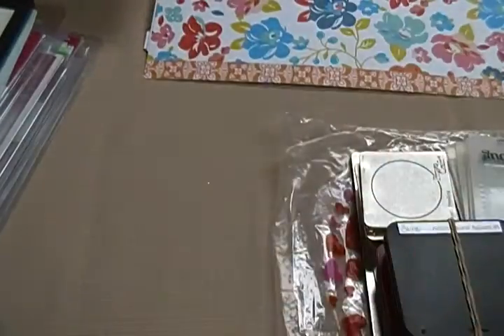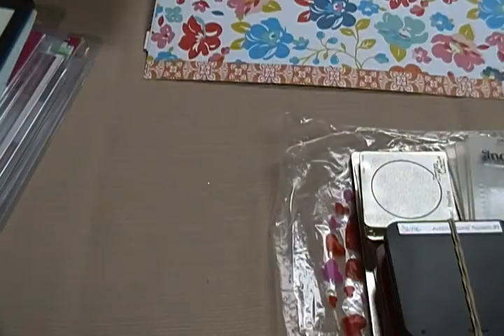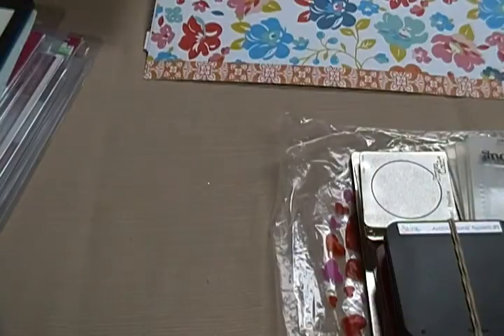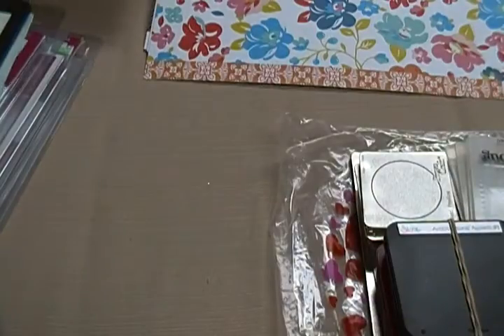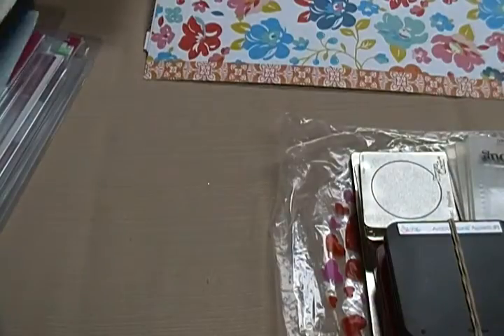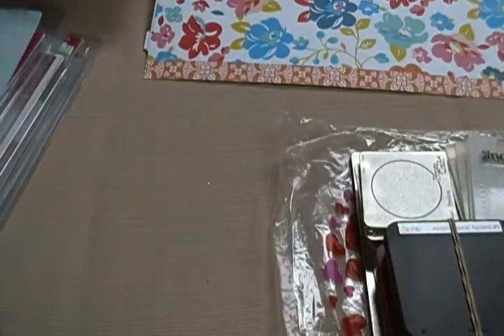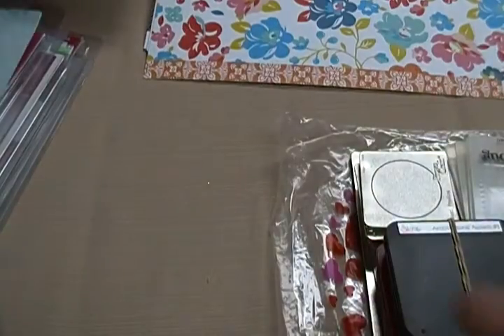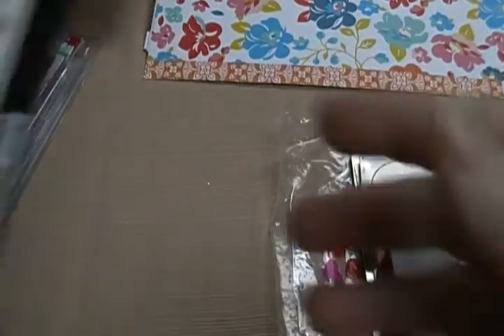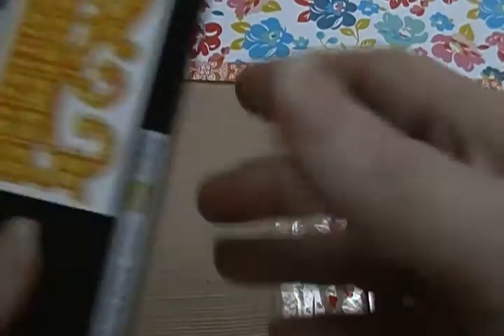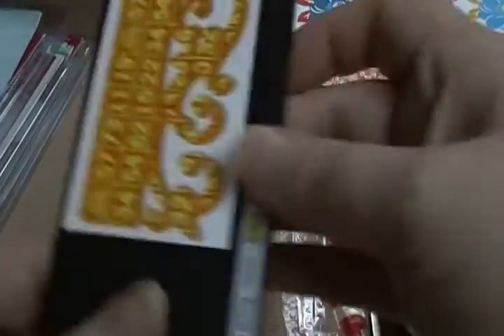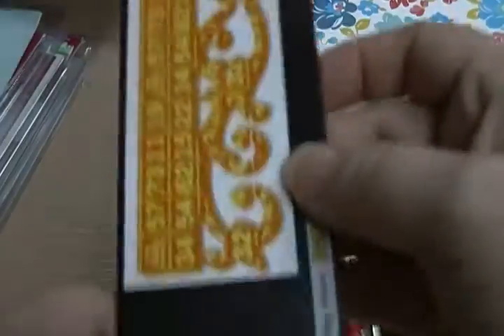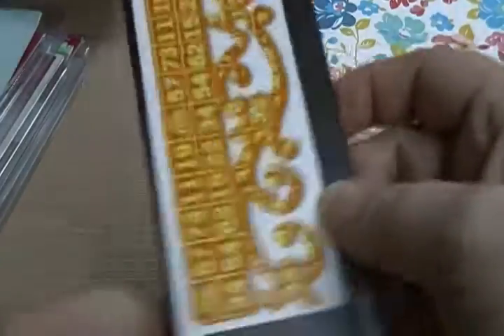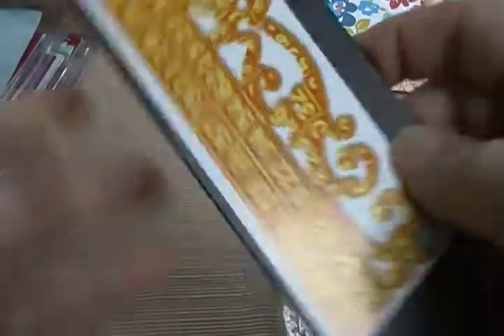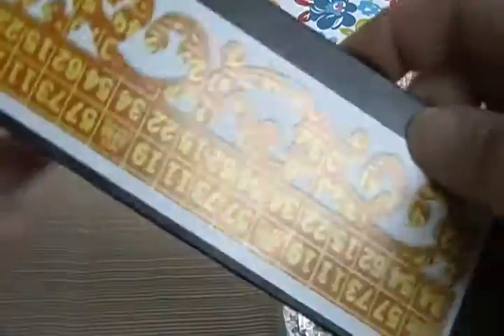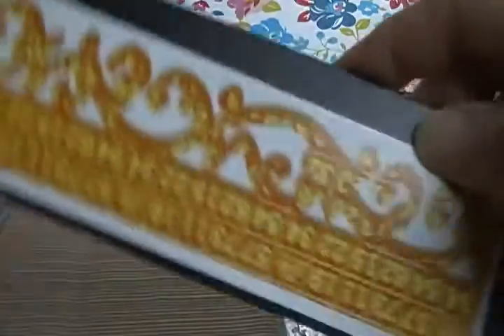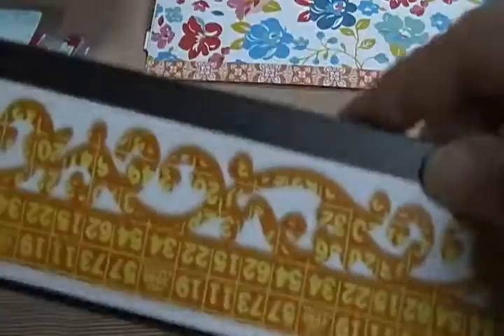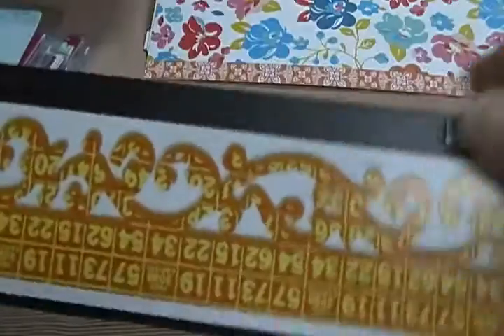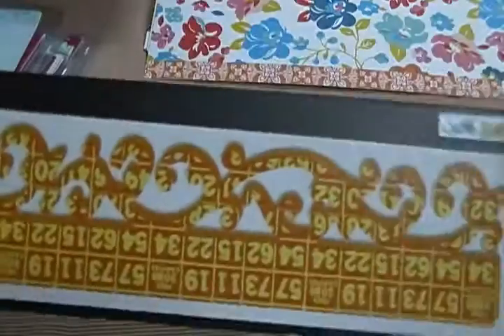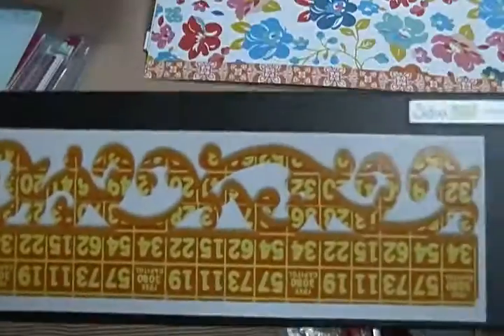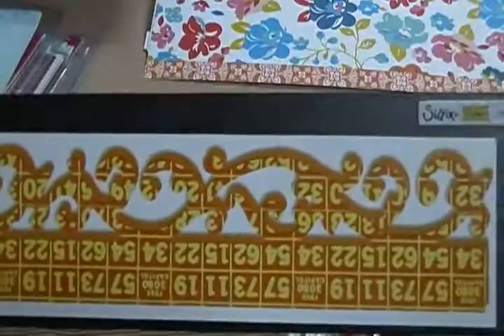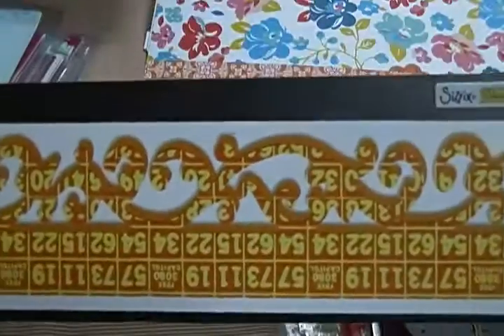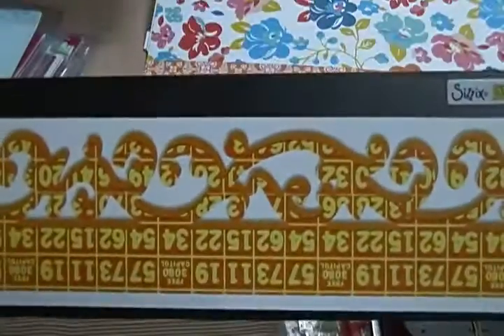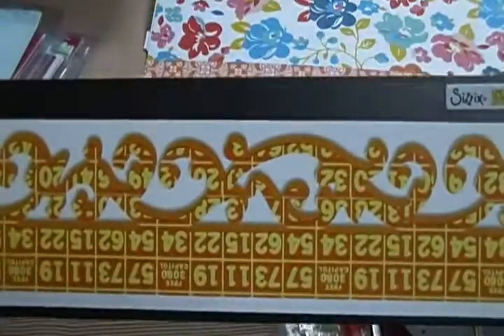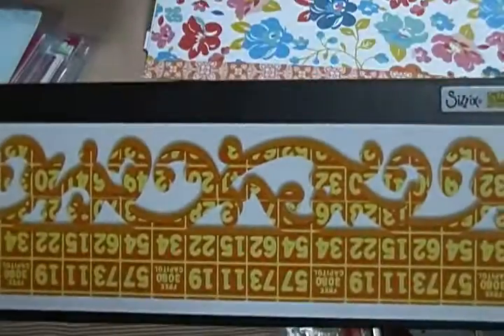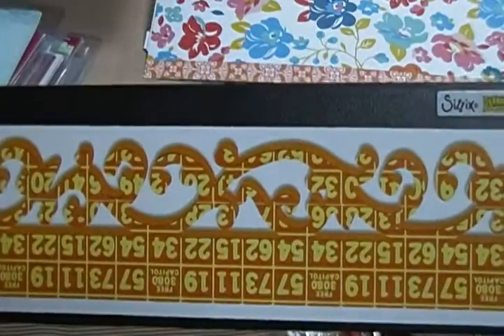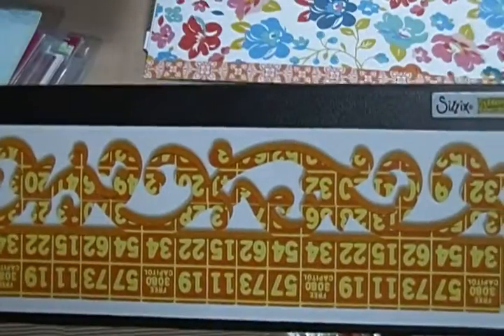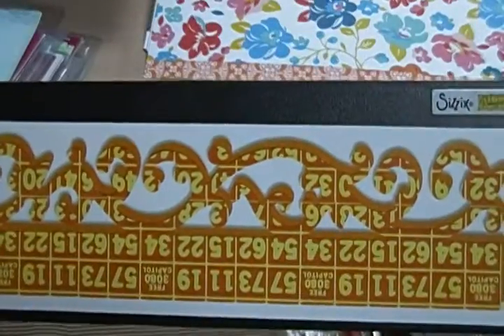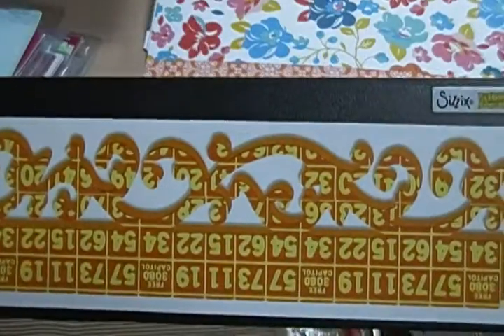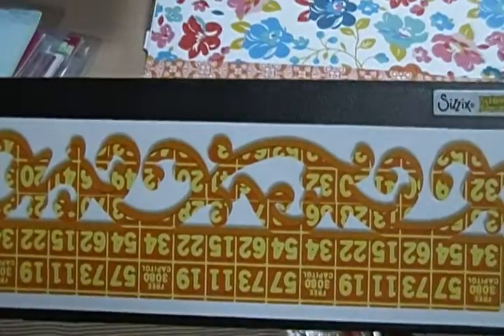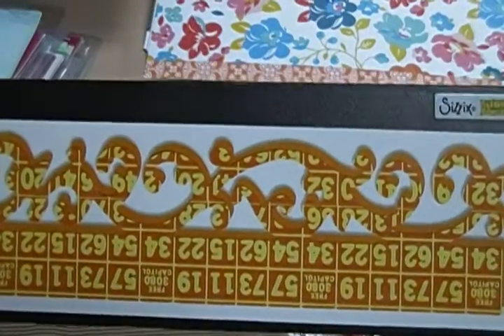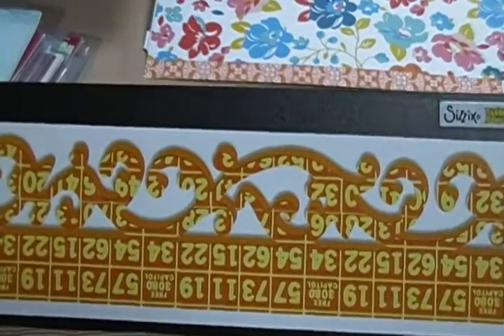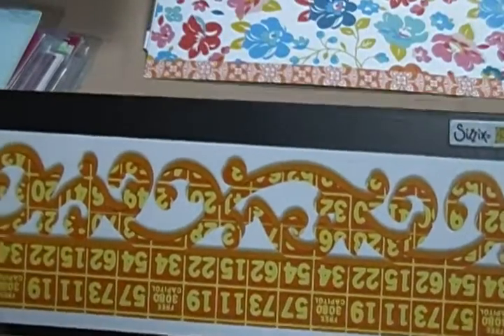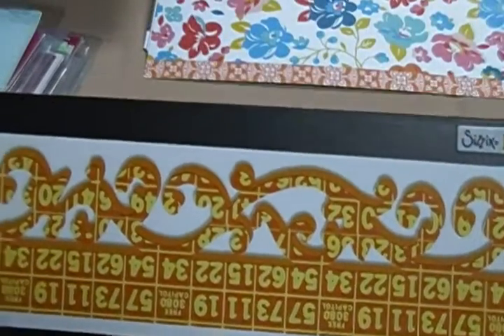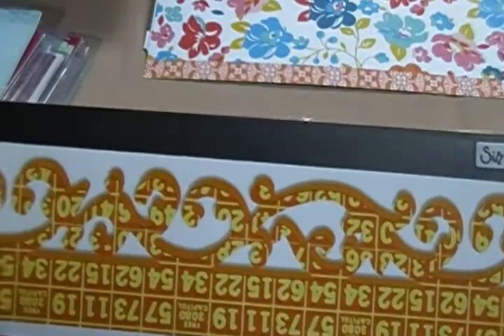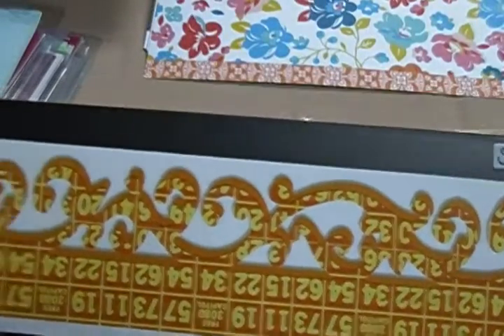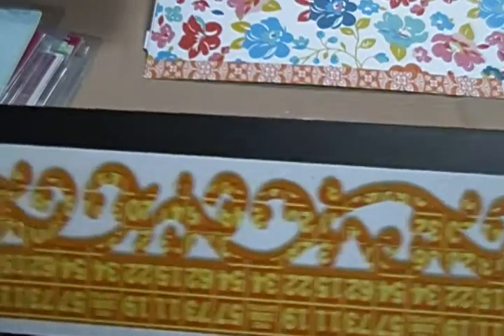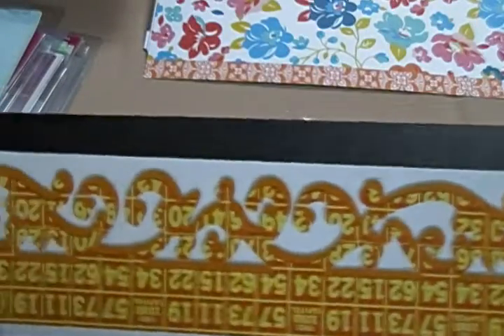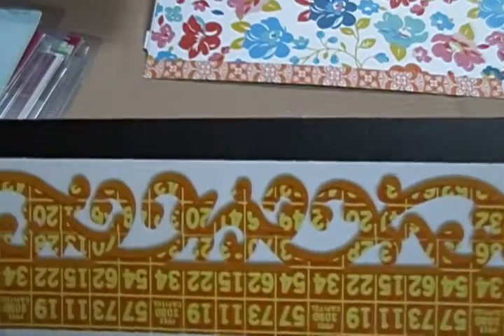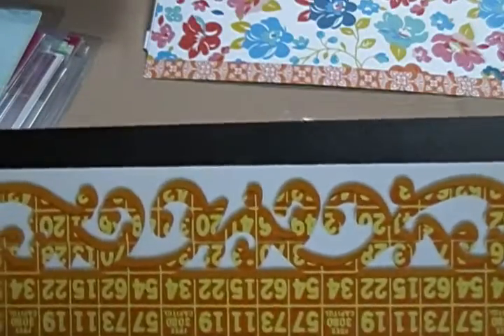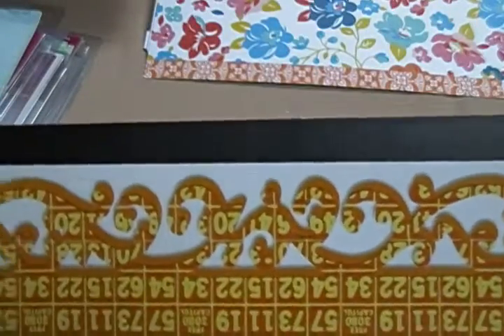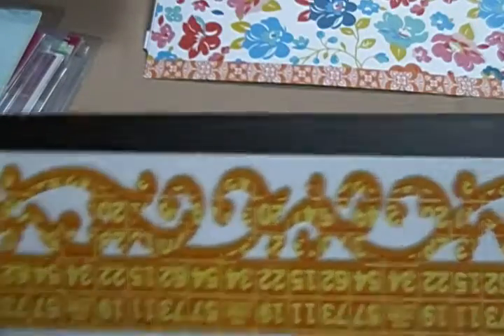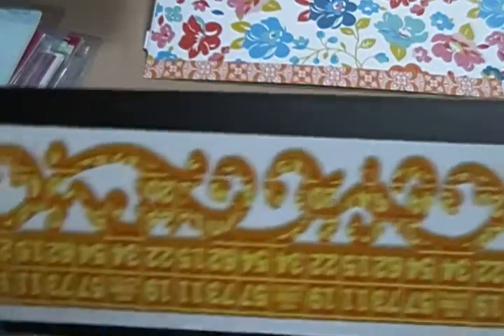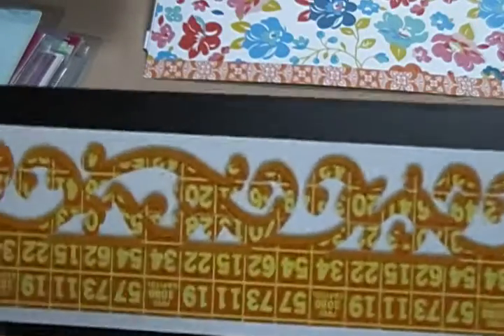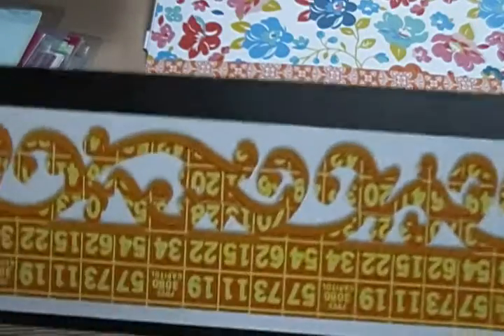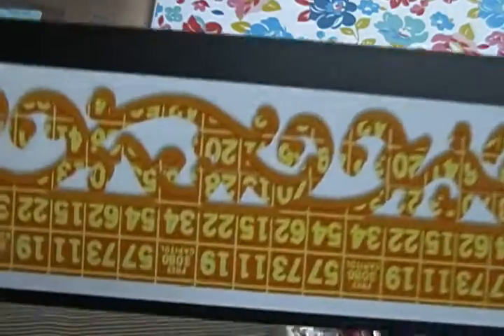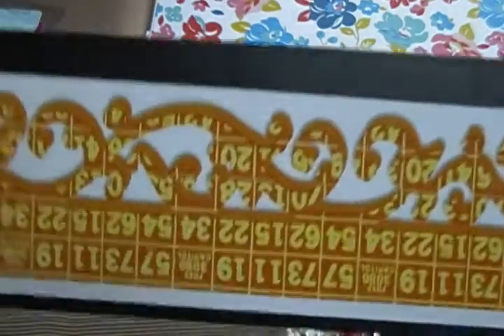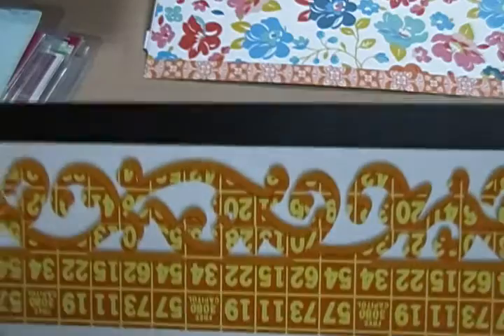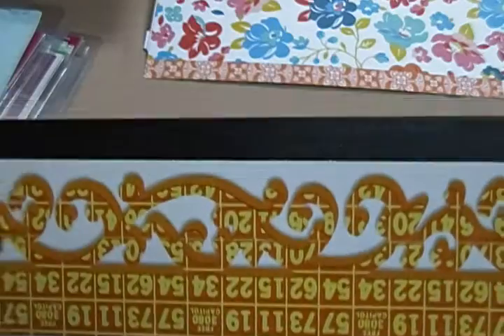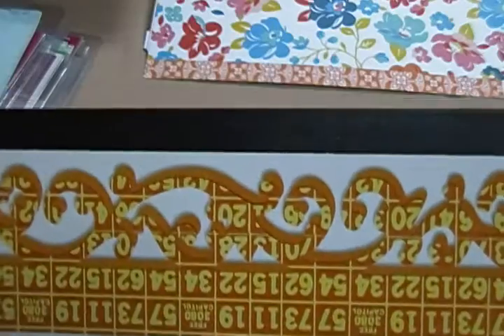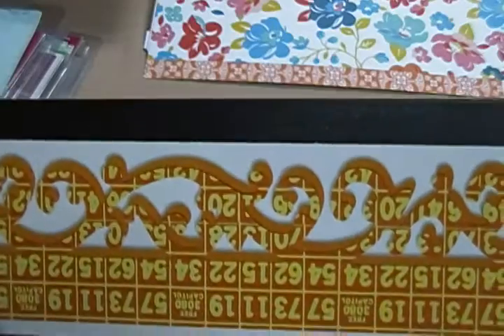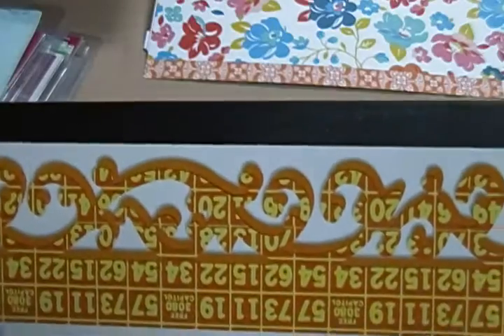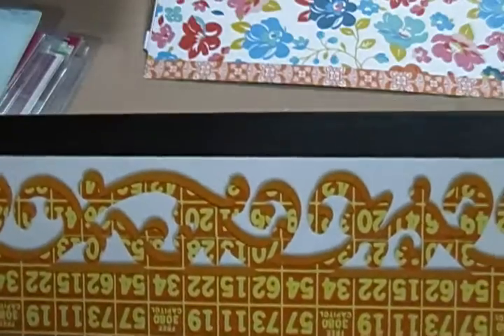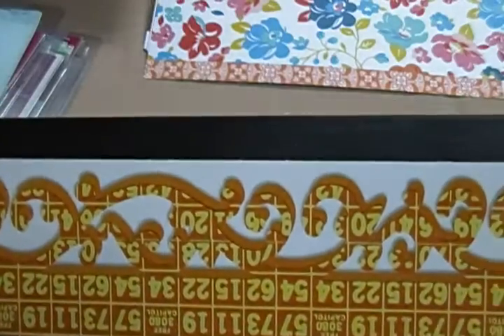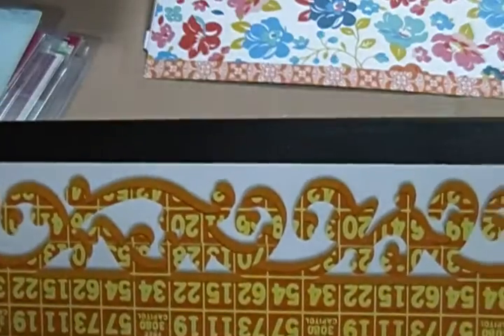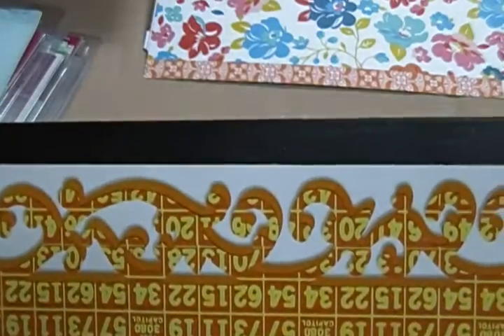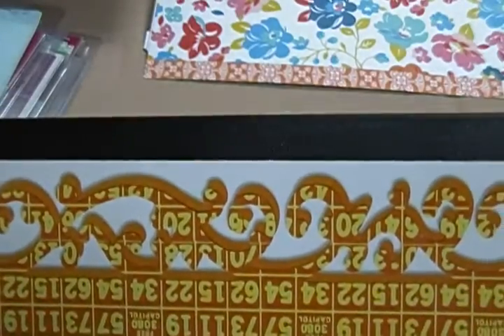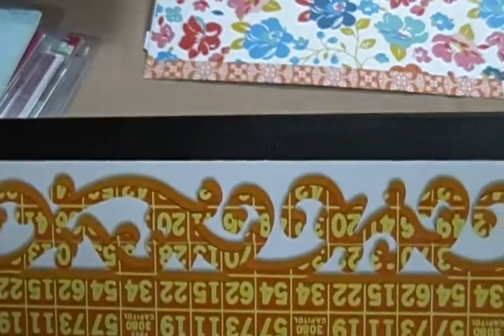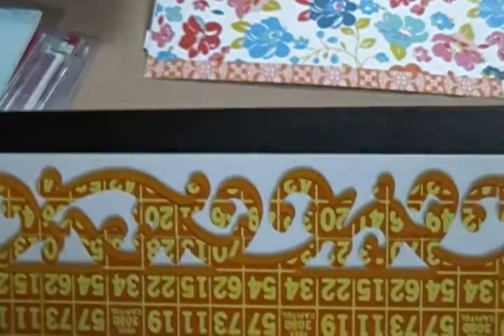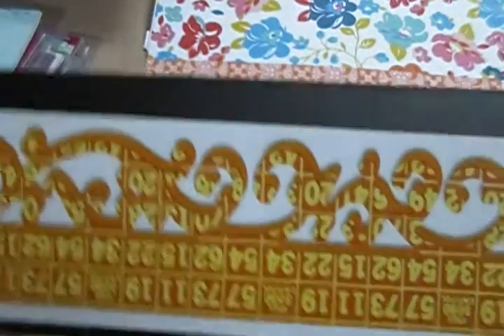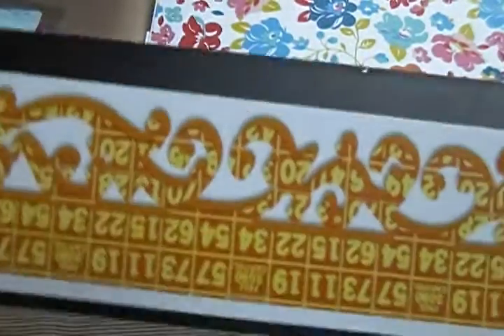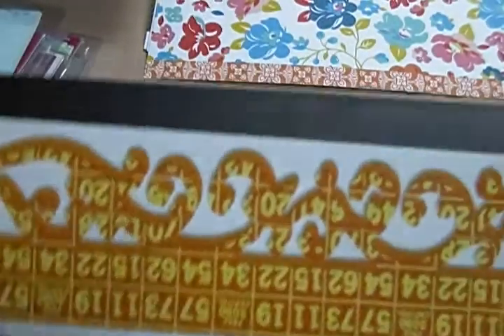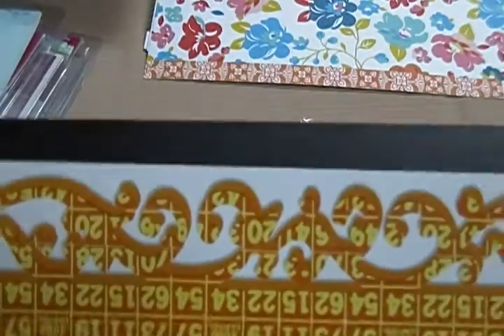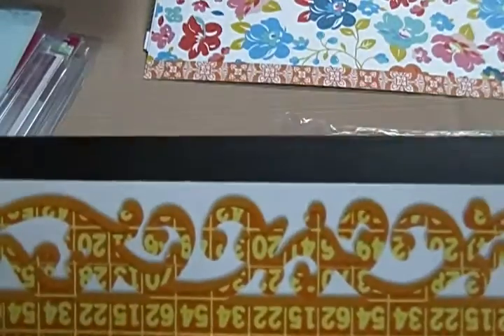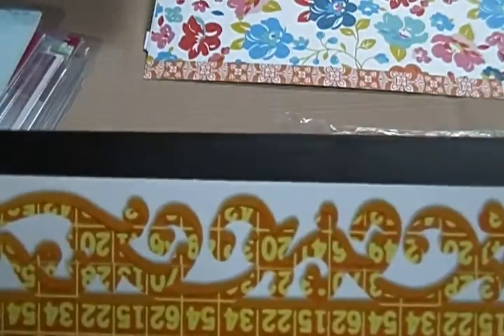Then I have this Sizzix Royal Swirls here. This one's going to be $8.